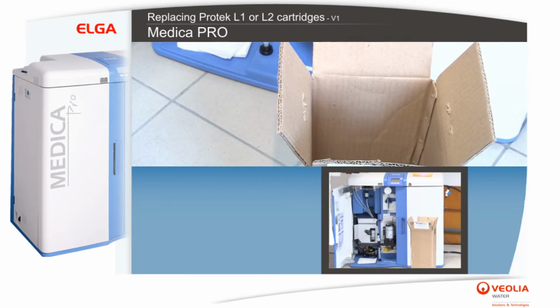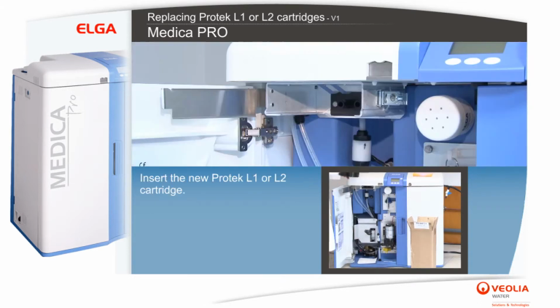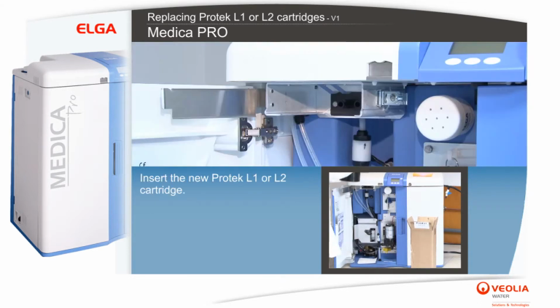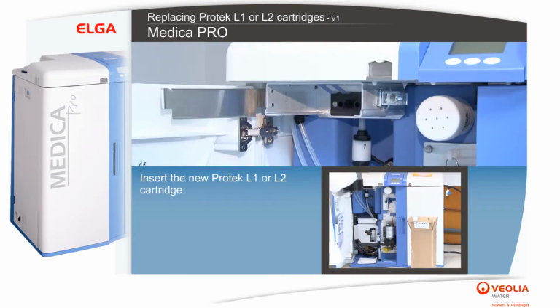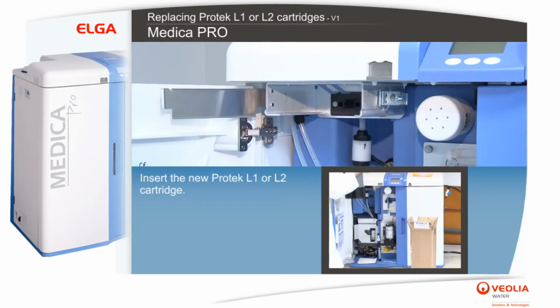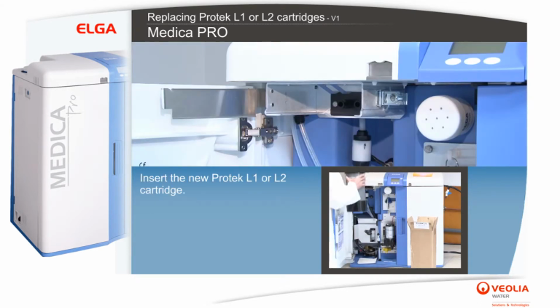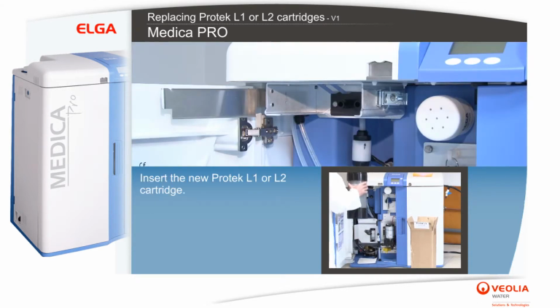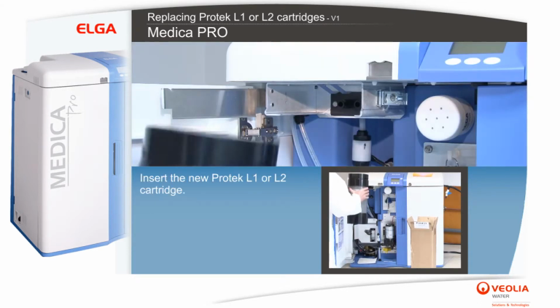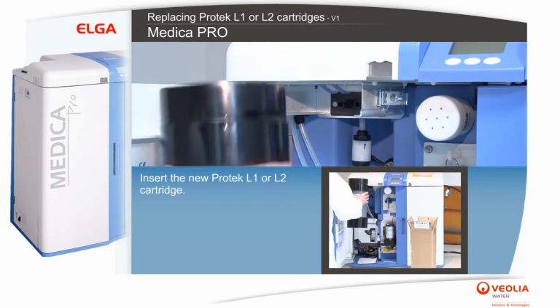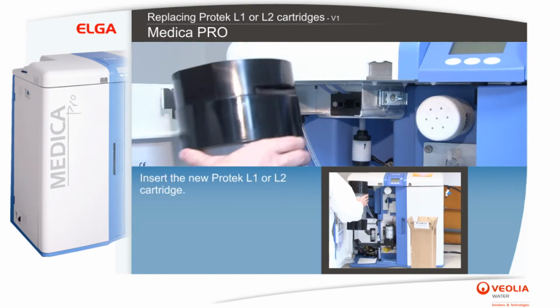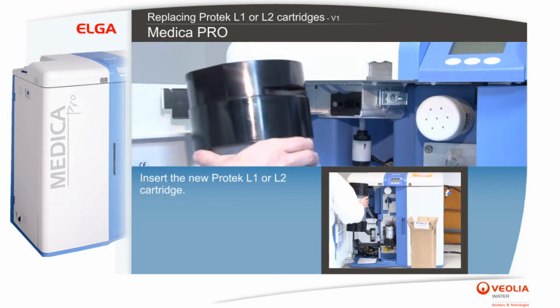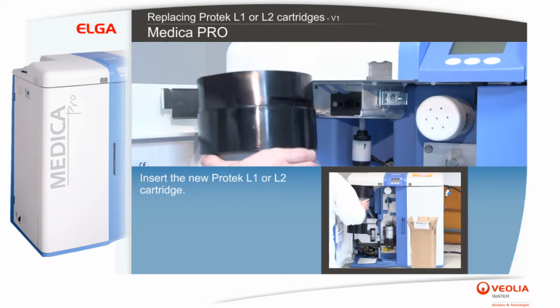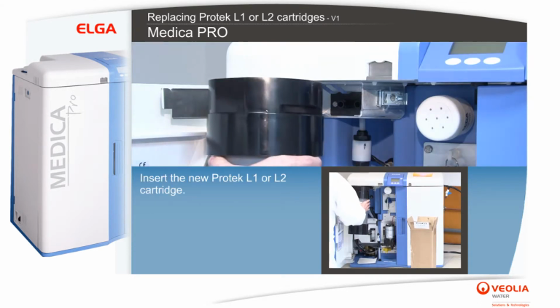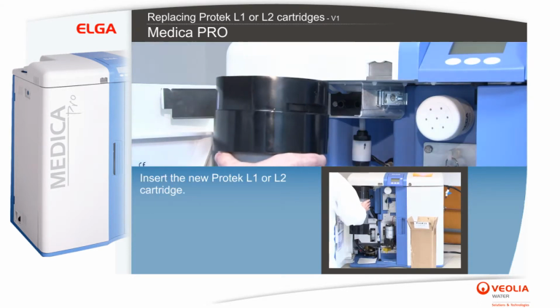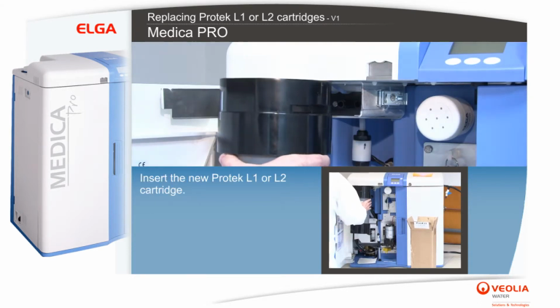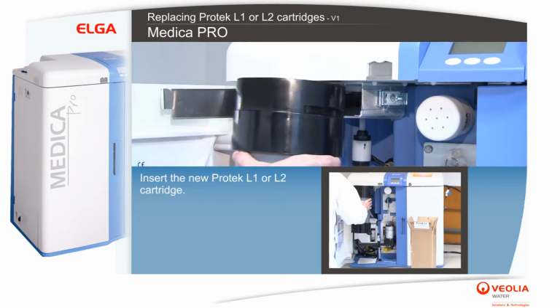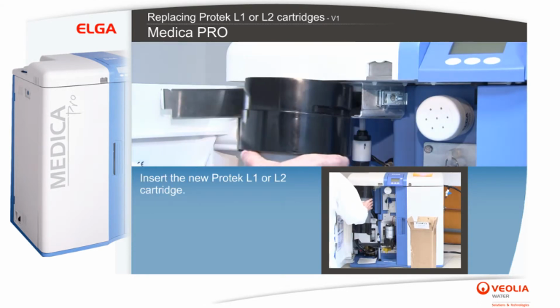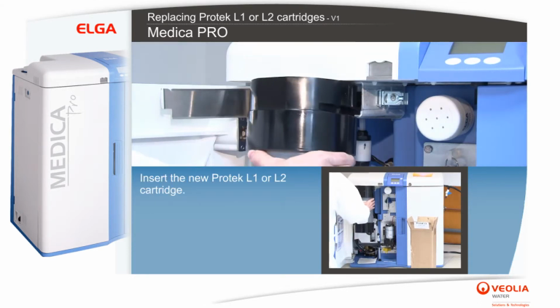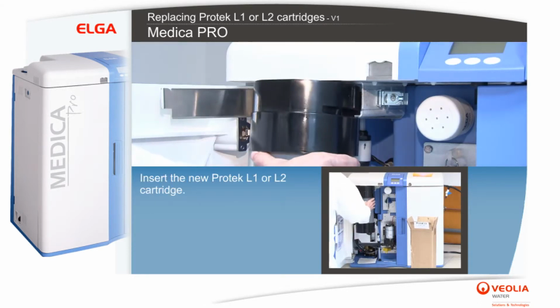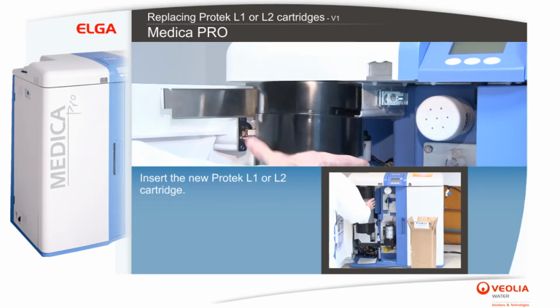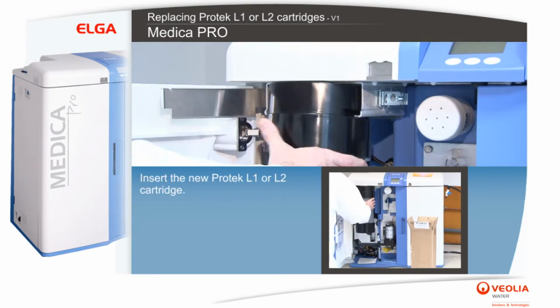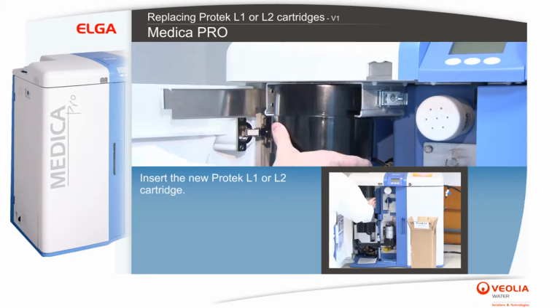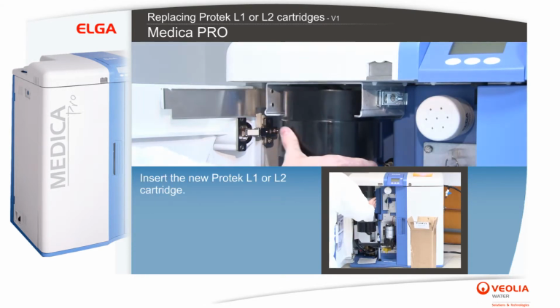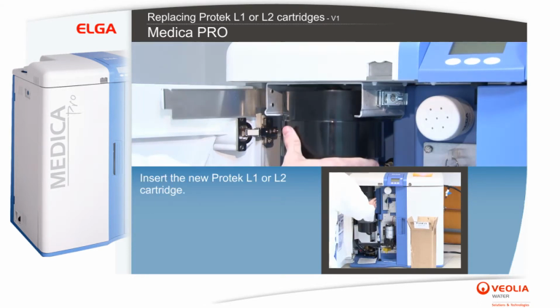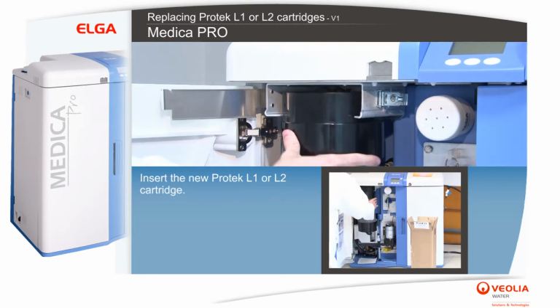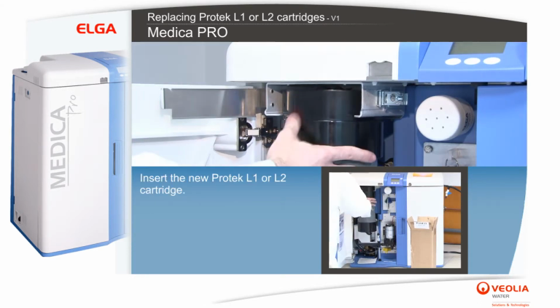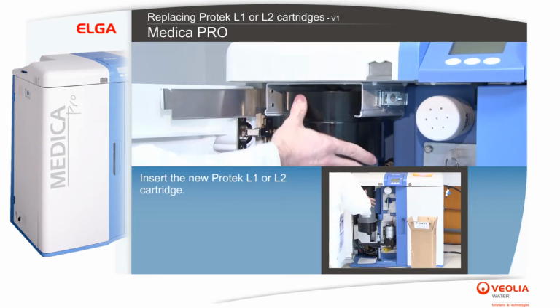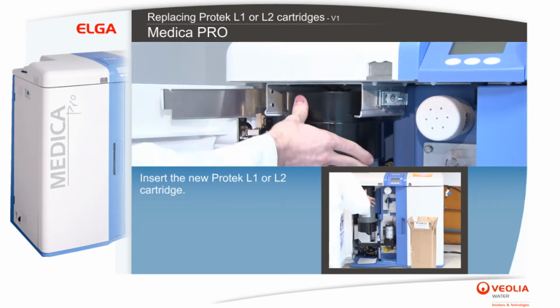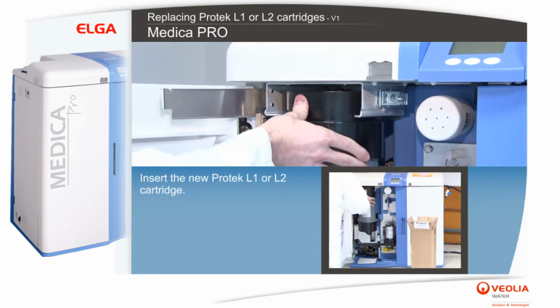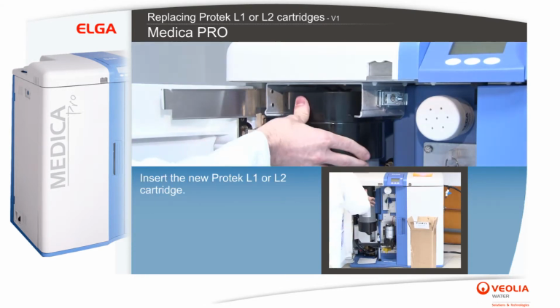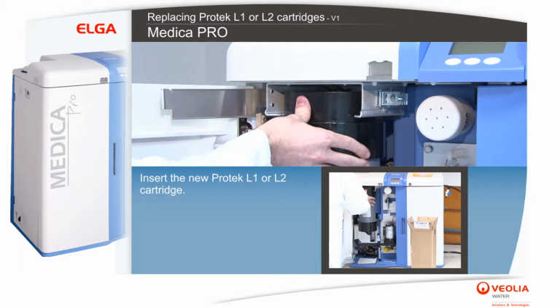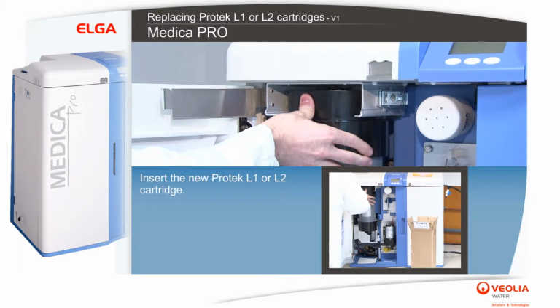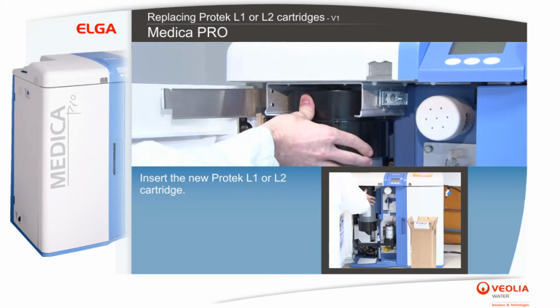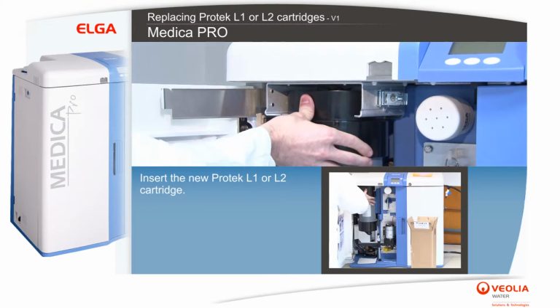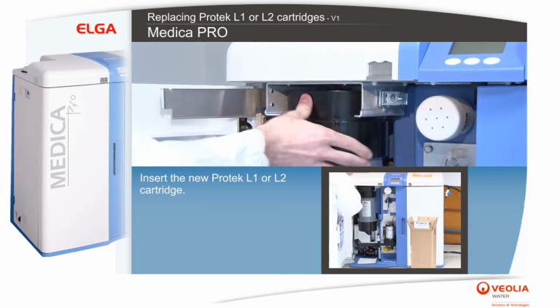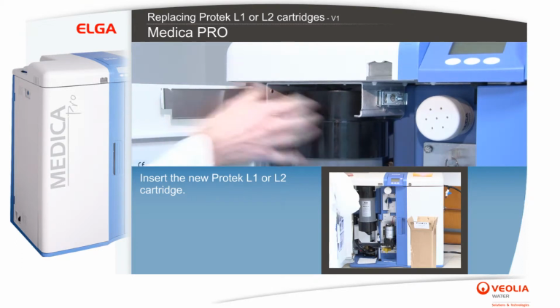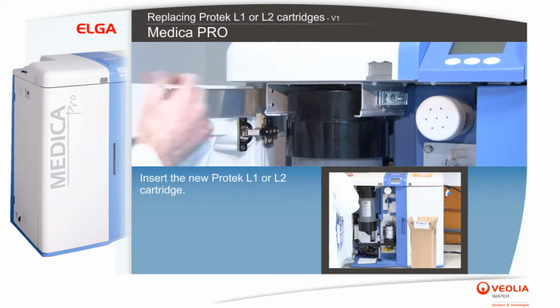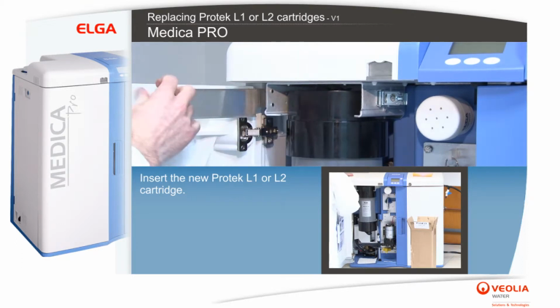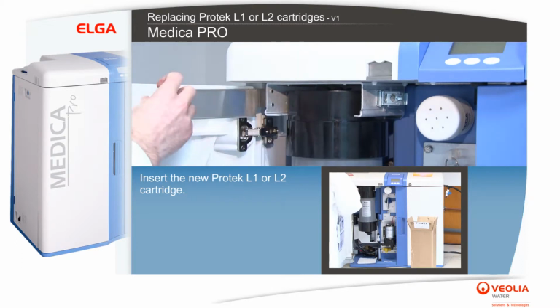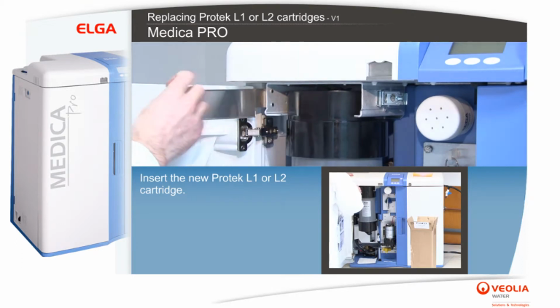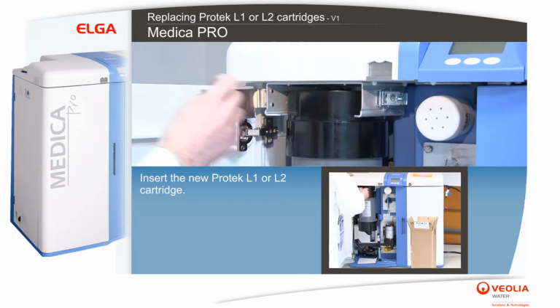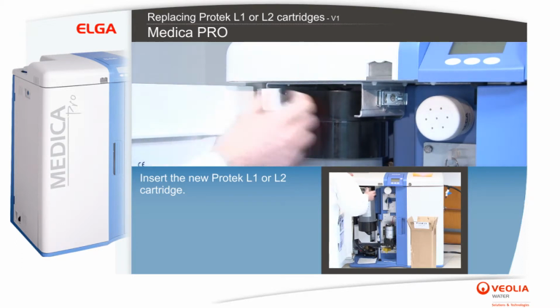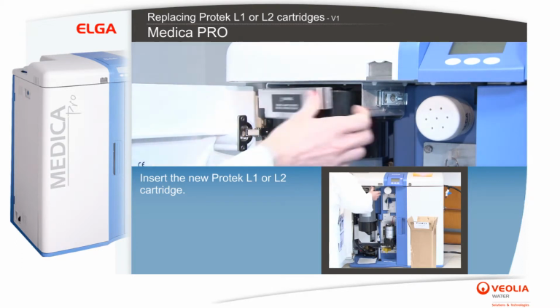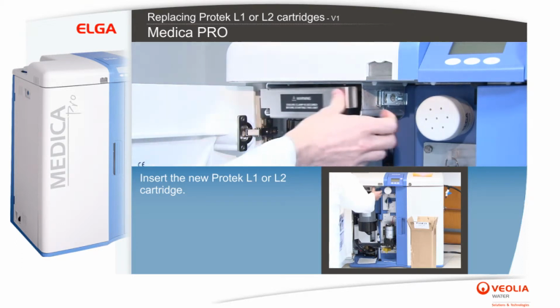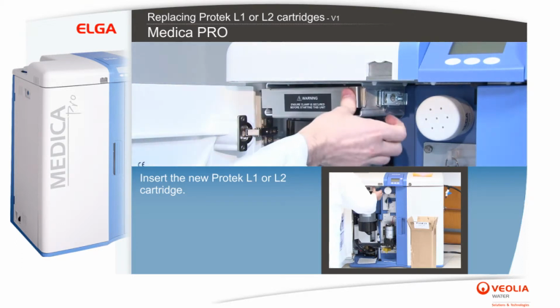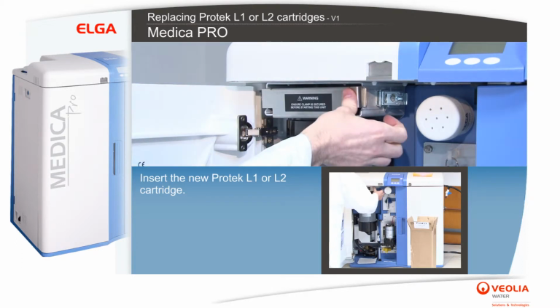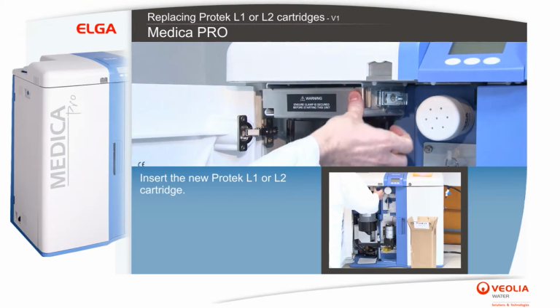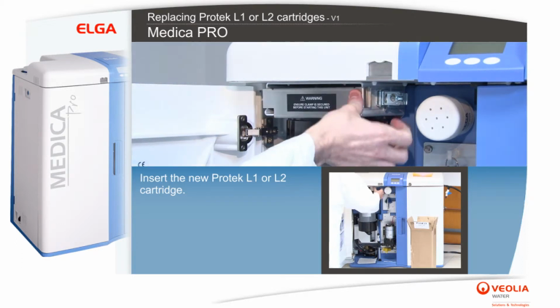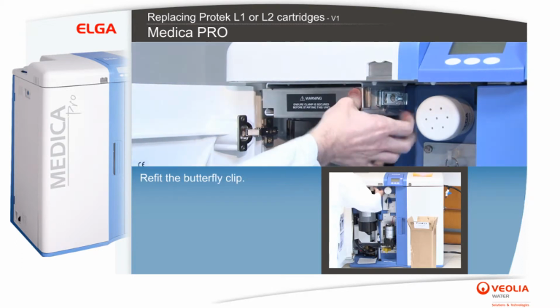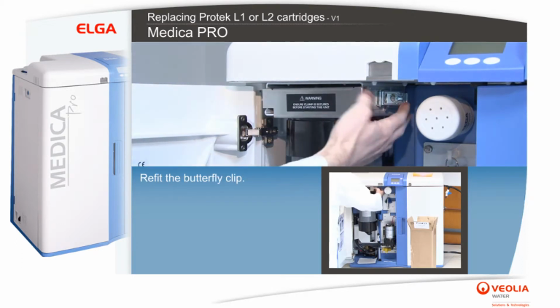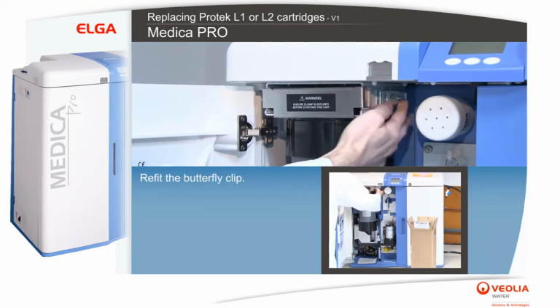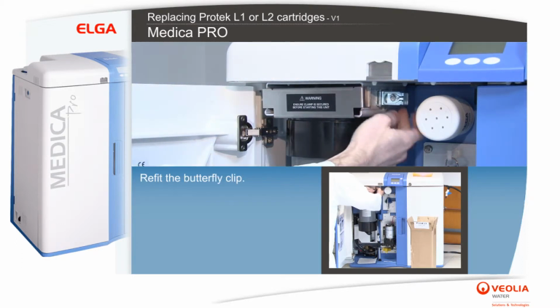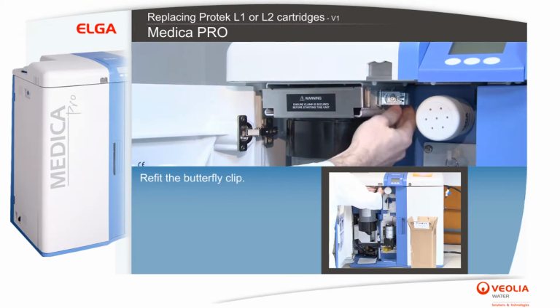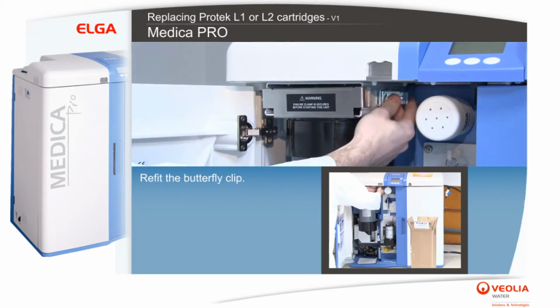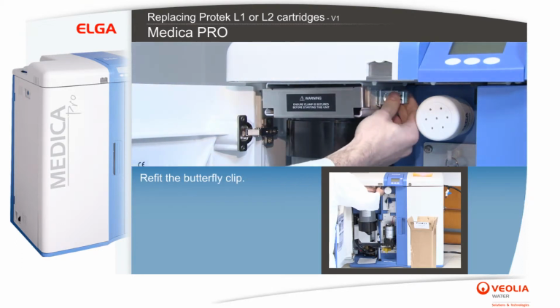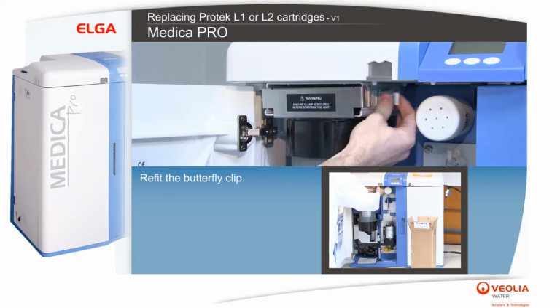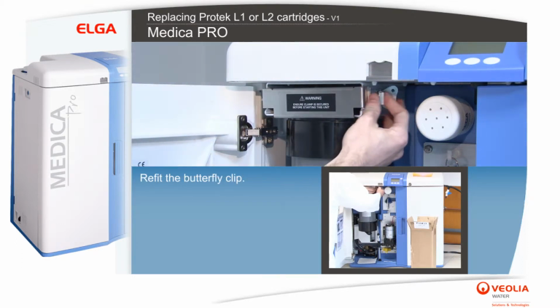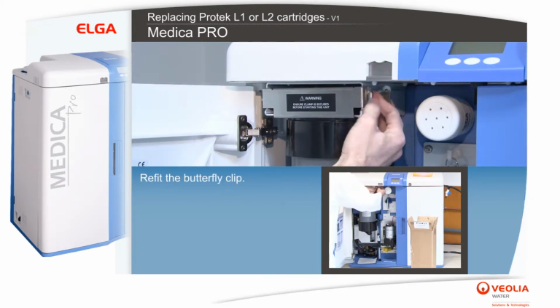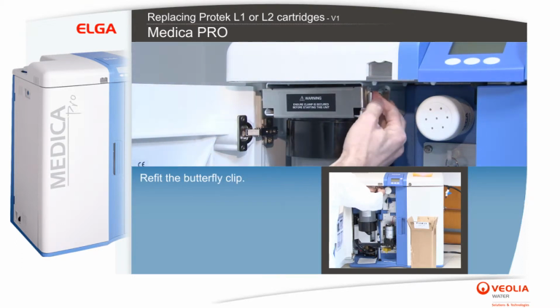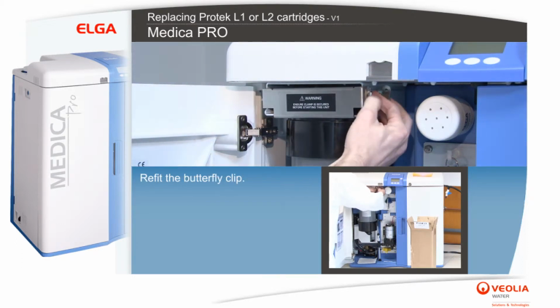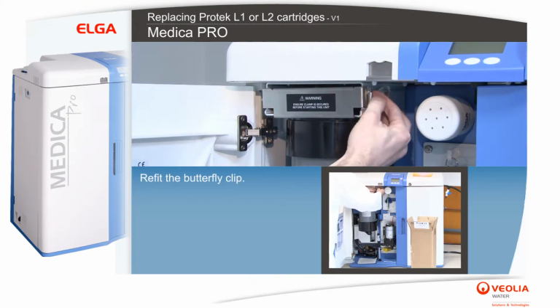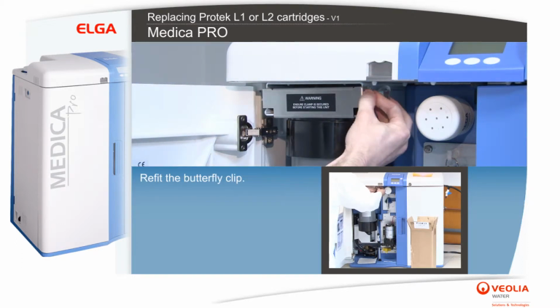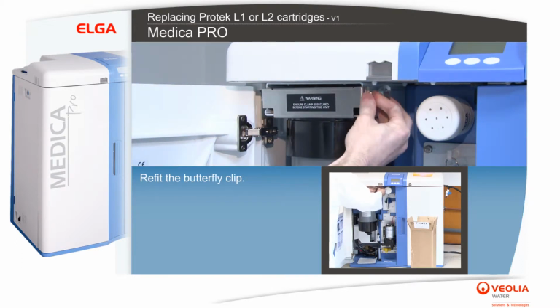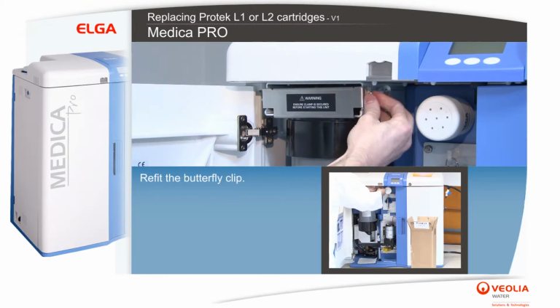Insert the new Protek L1 or L2 cartridge. Refit the butterfly clip.